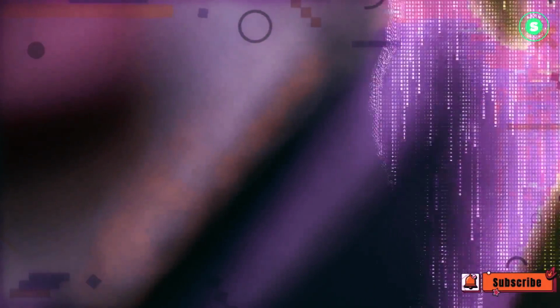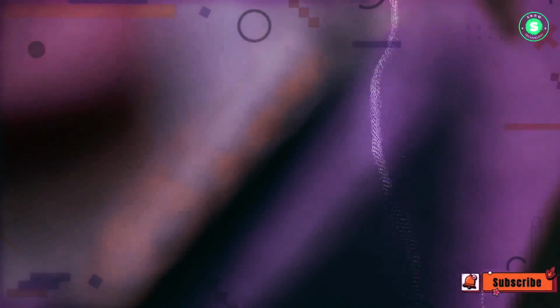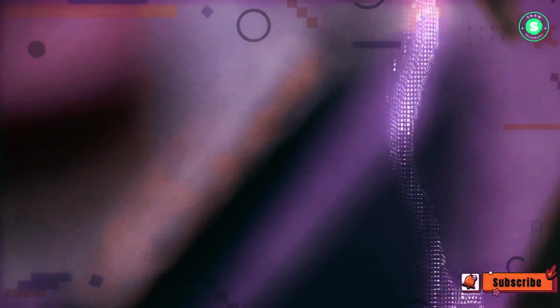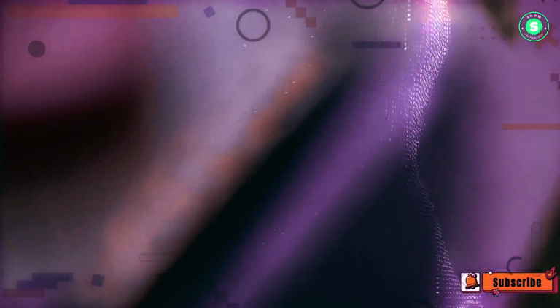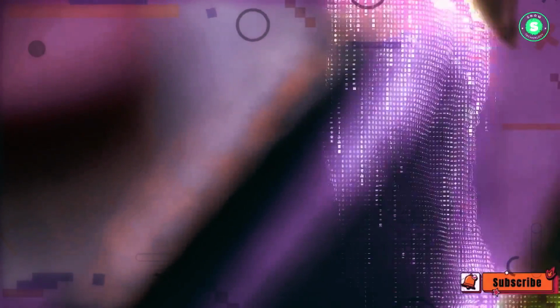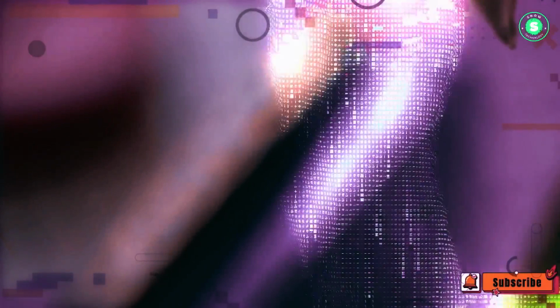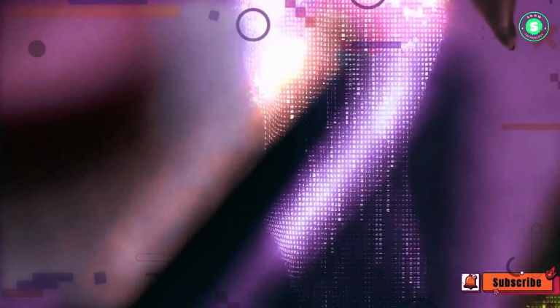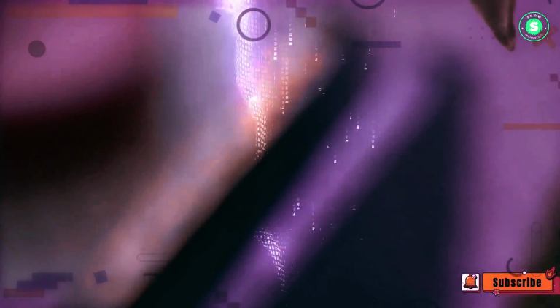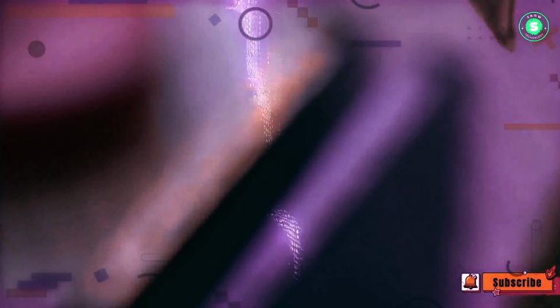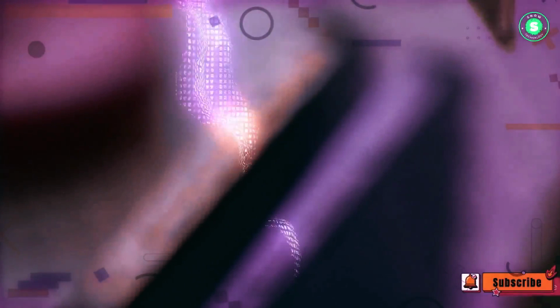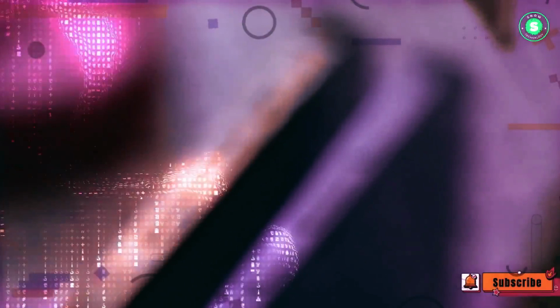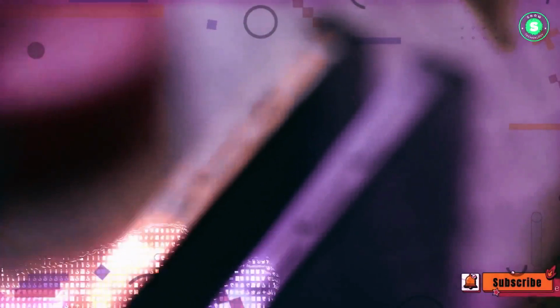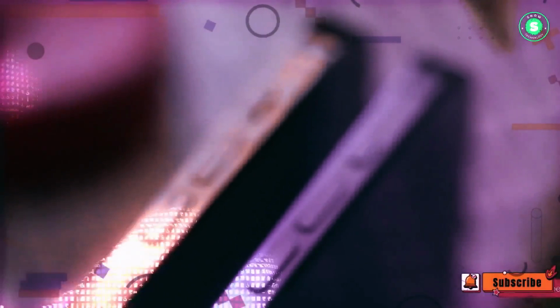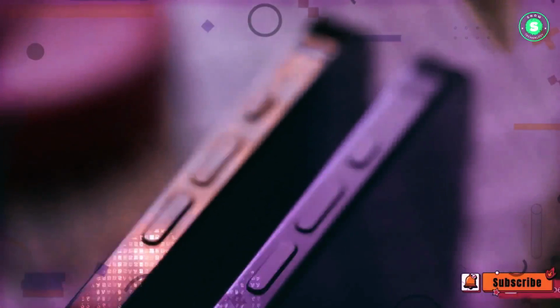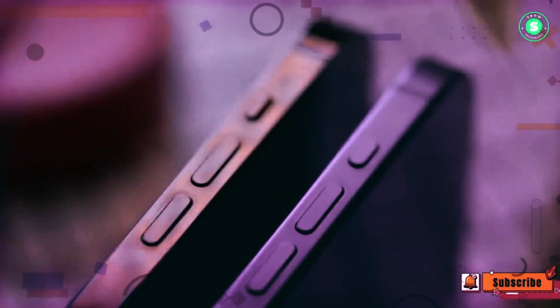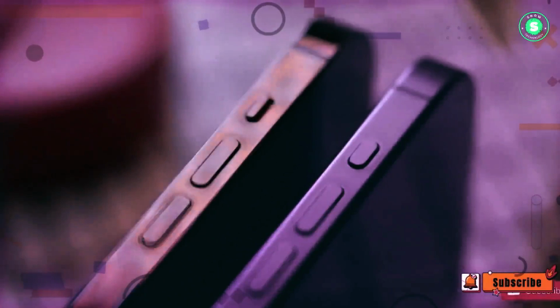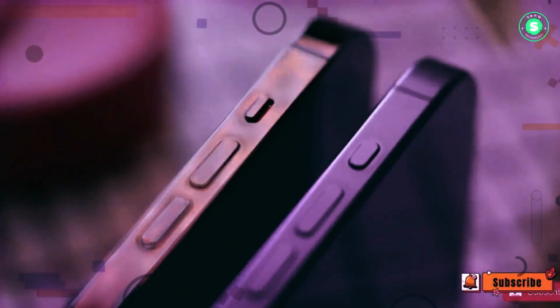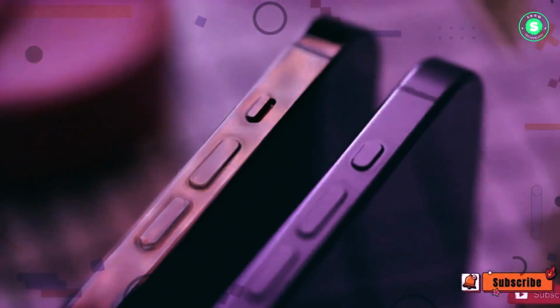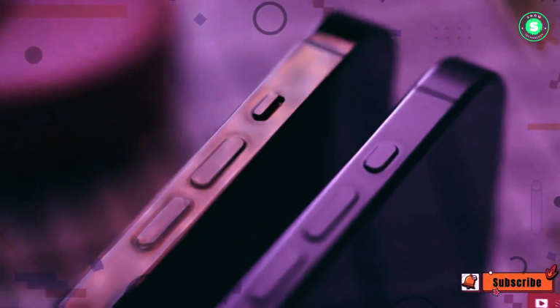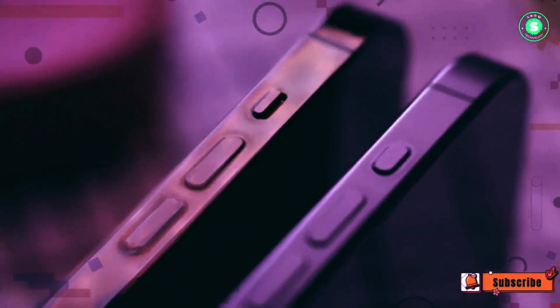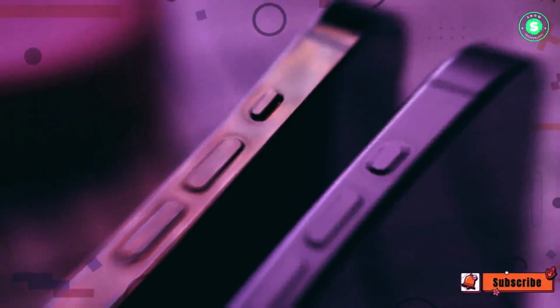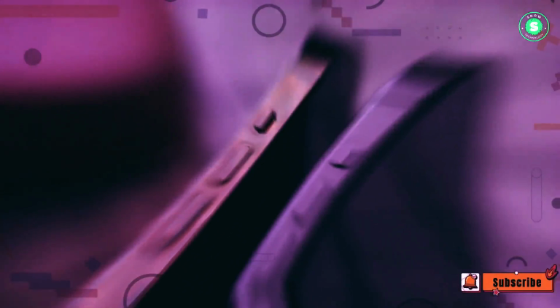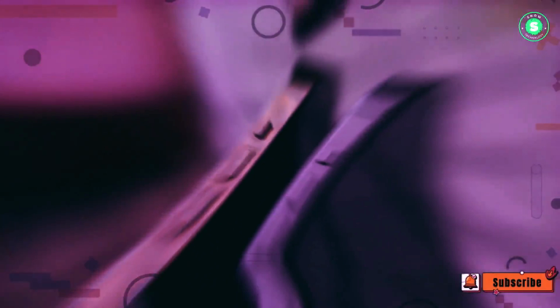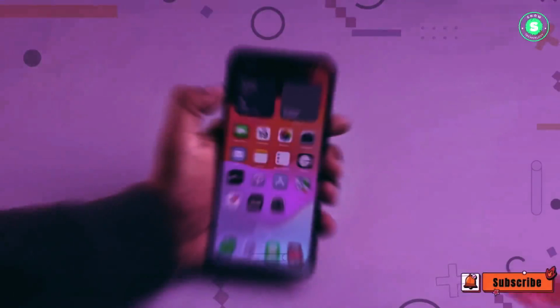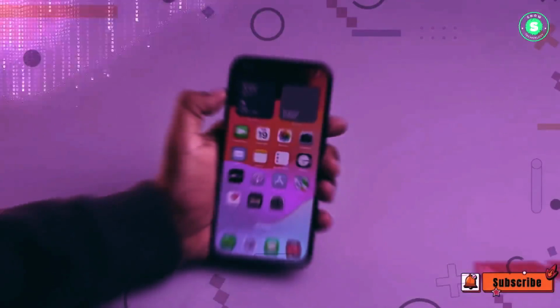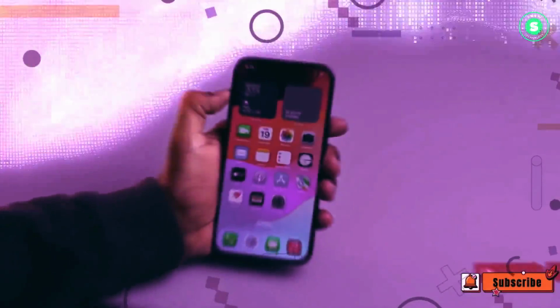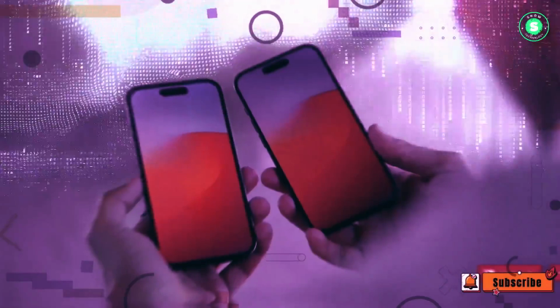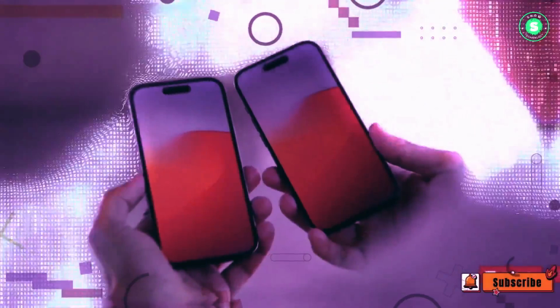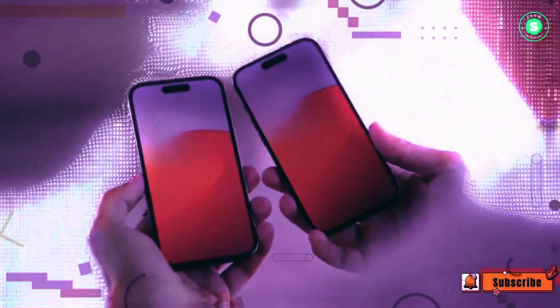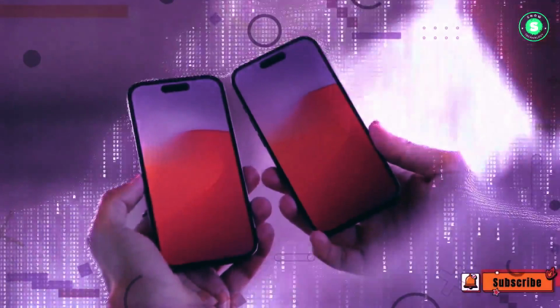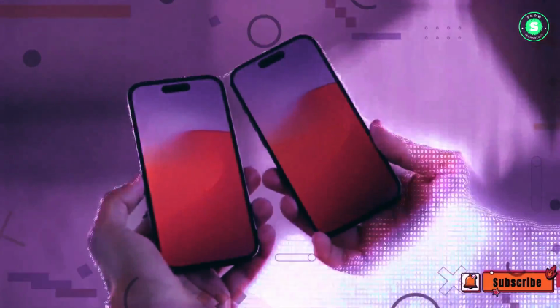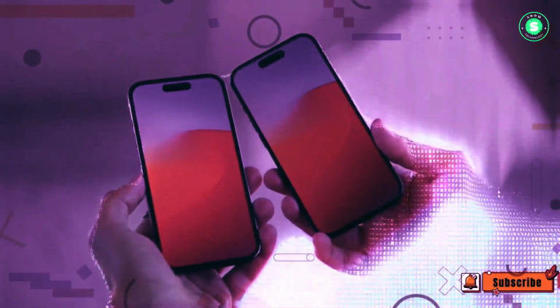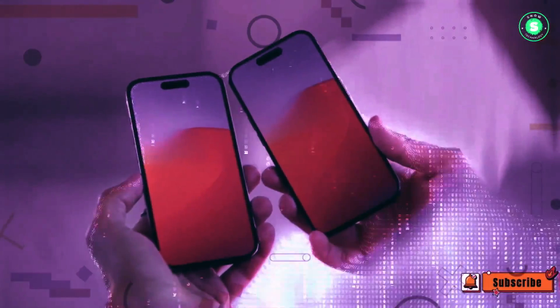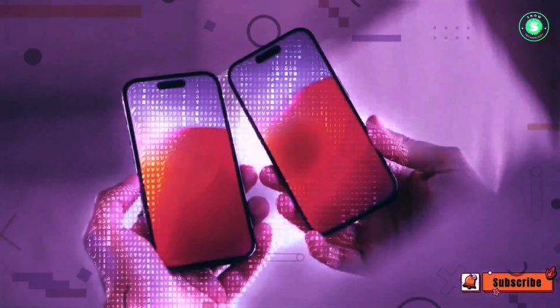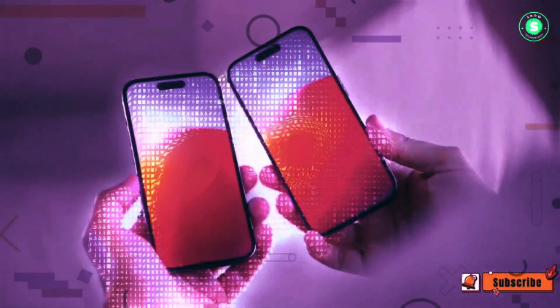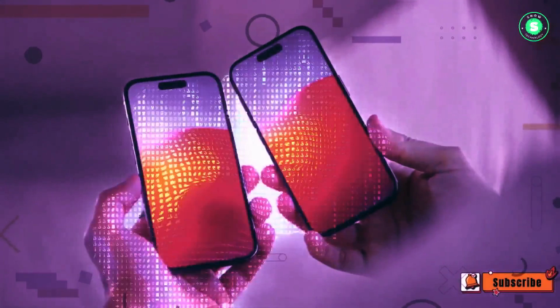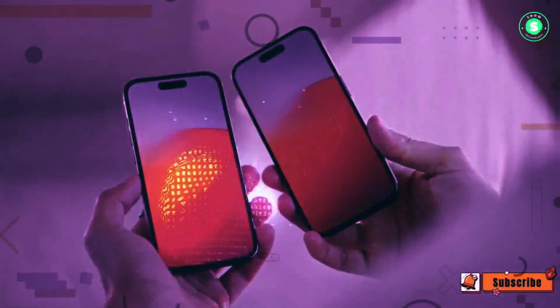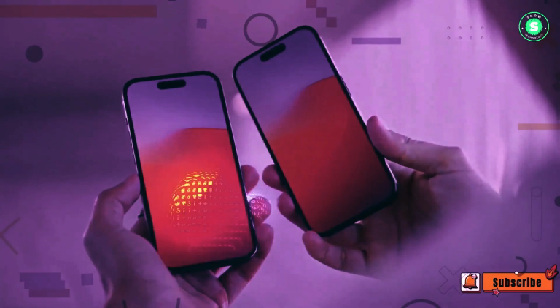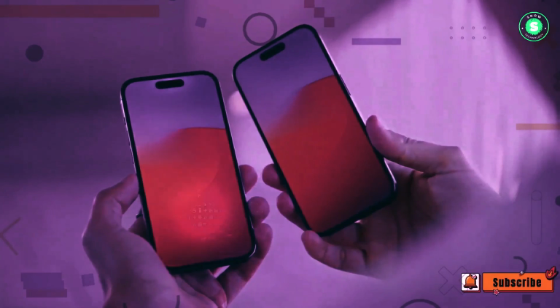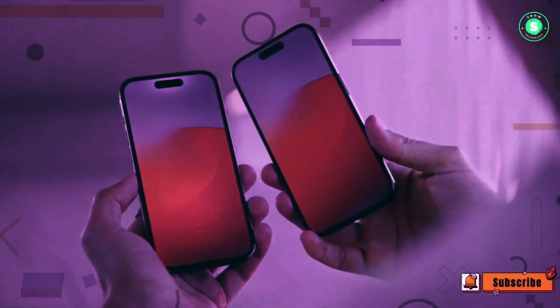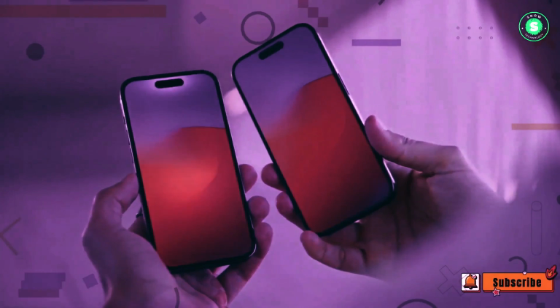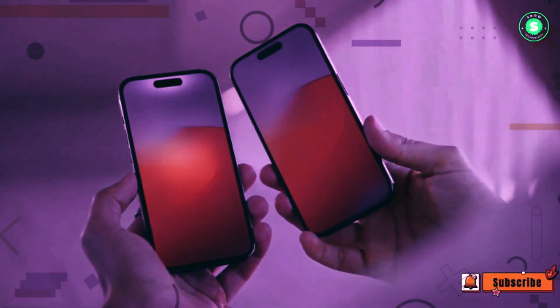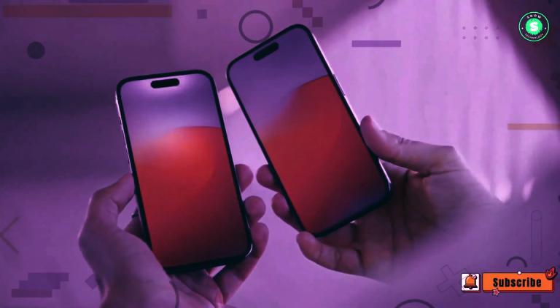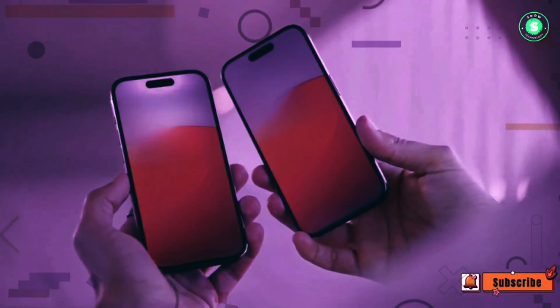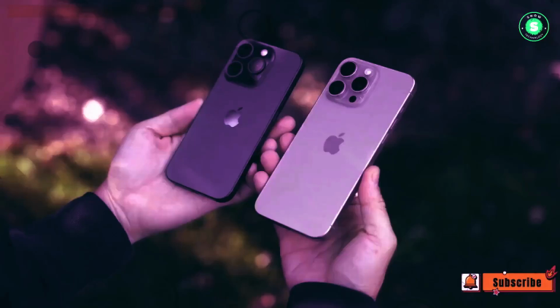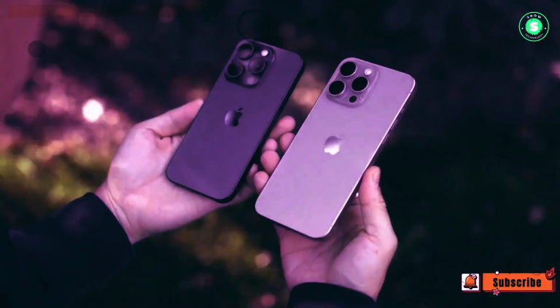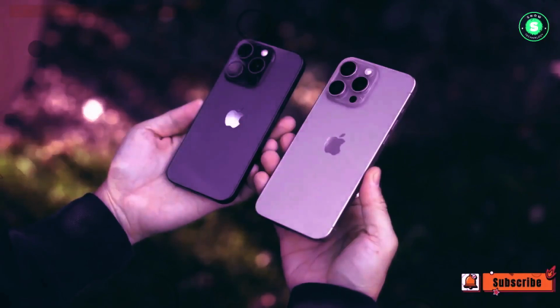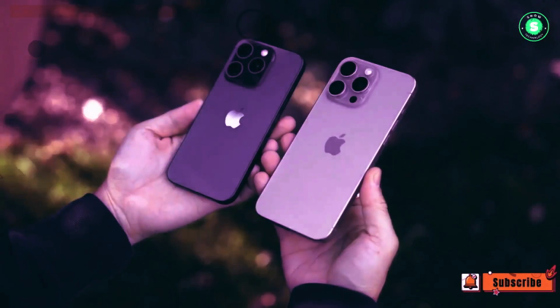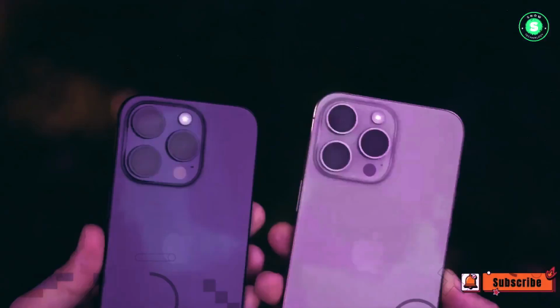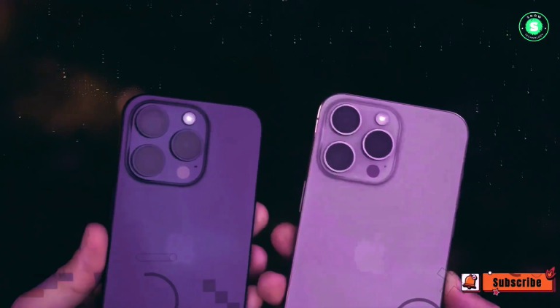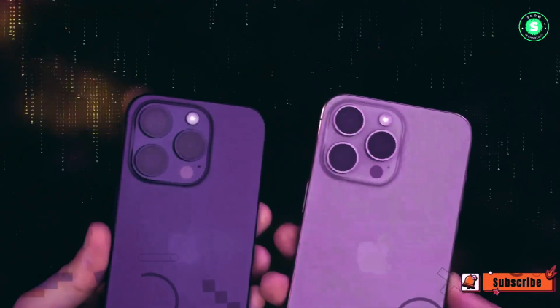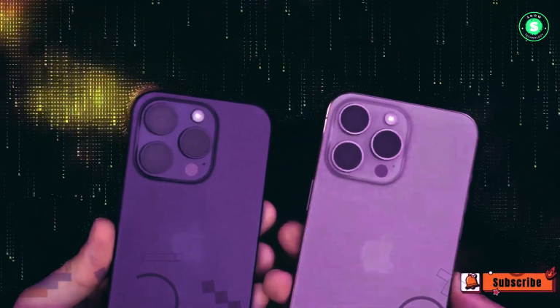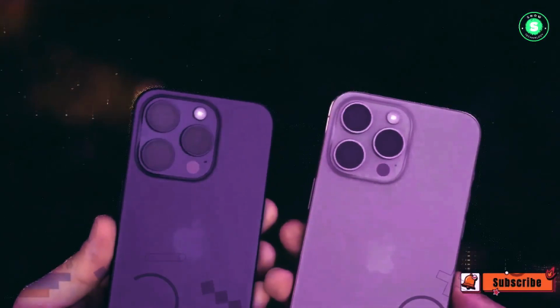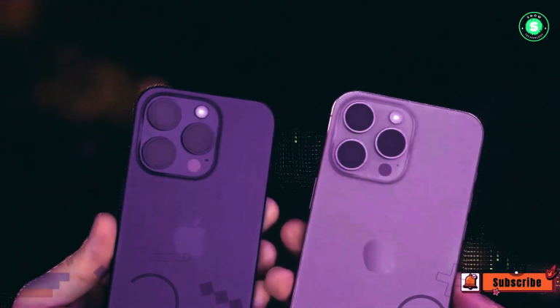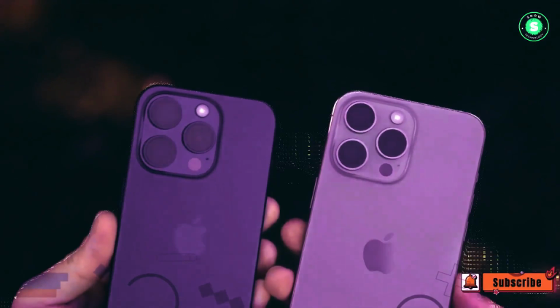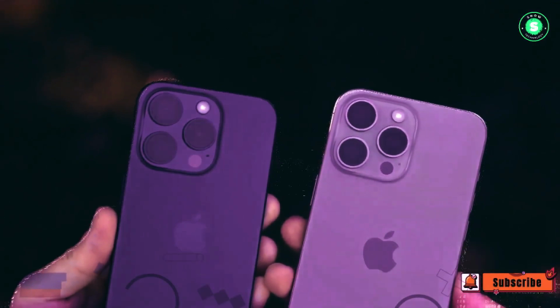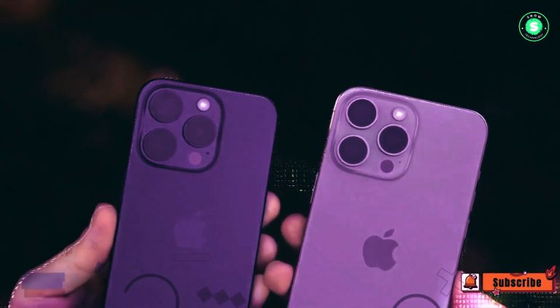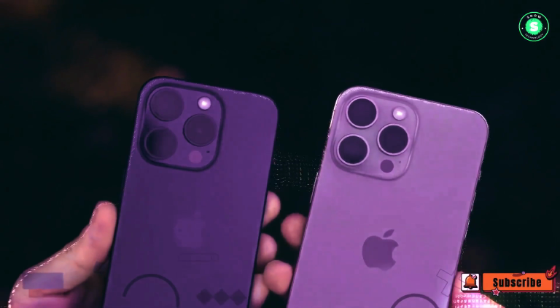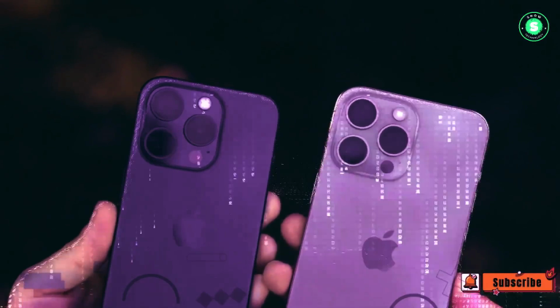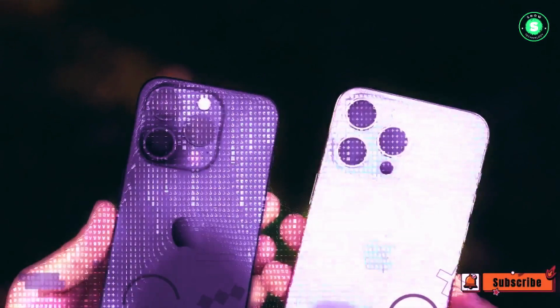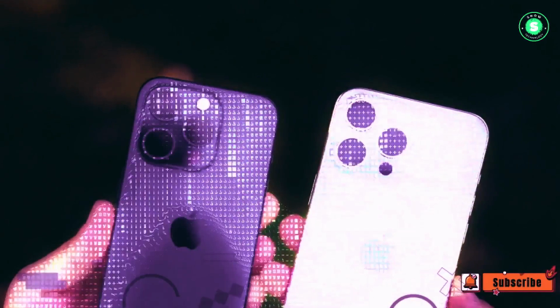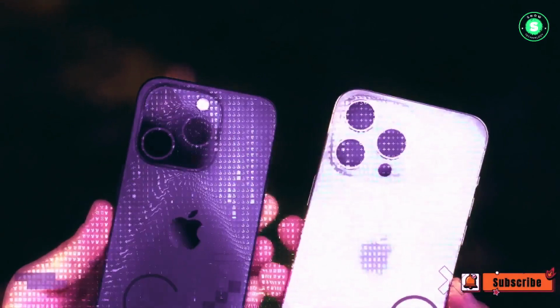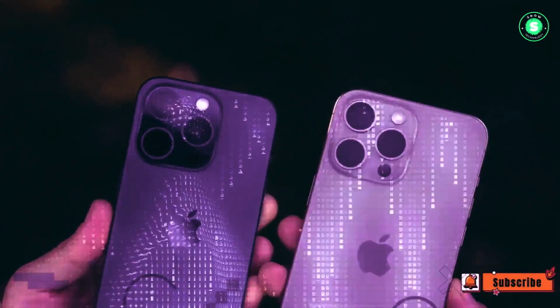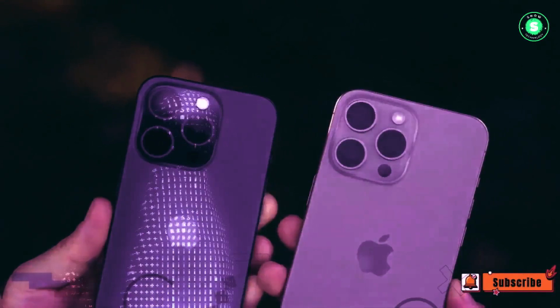In a recent update, it was suggested that one of the new capacitive buttons, called the Capture Button, is designed for quick access to the iPhone's cameras.